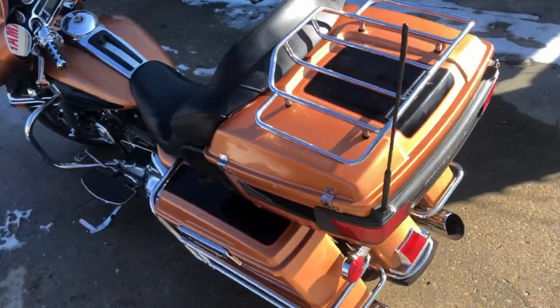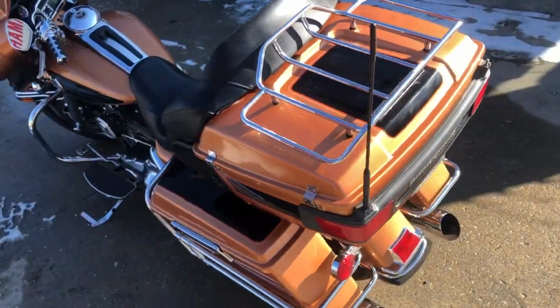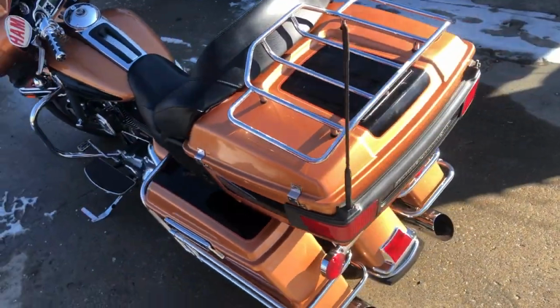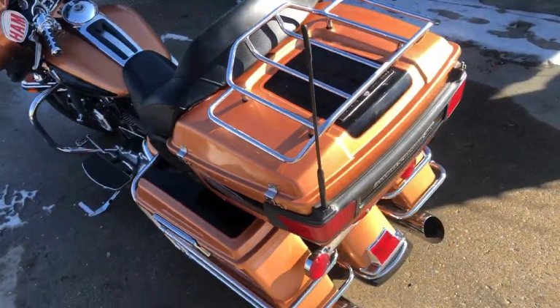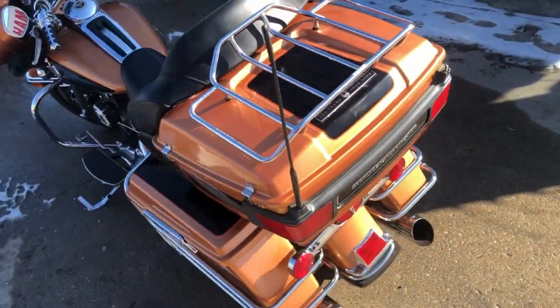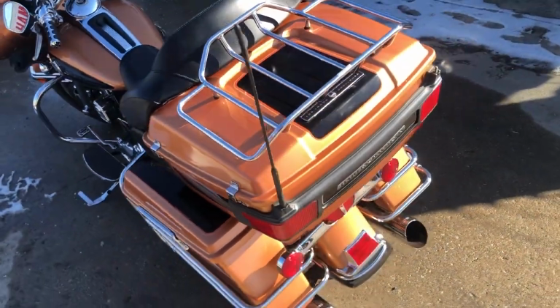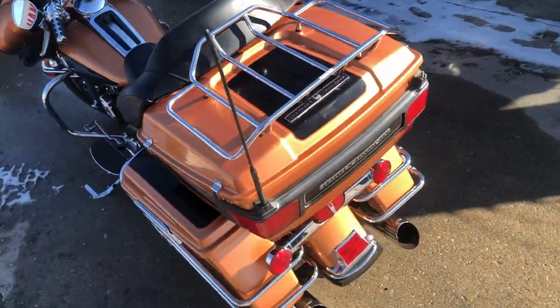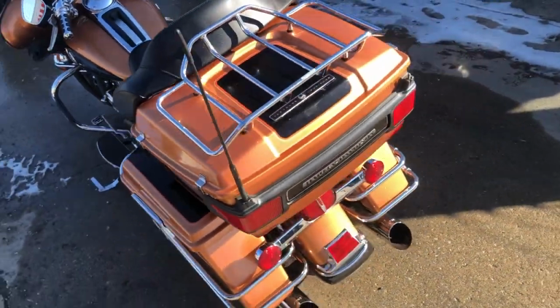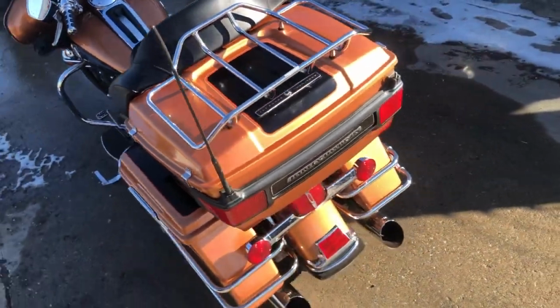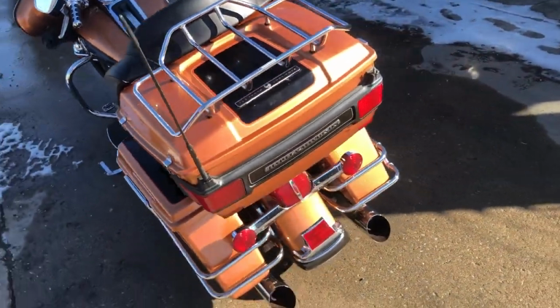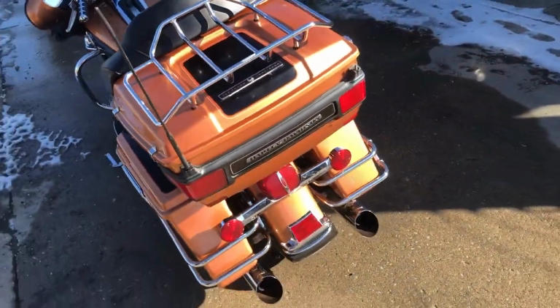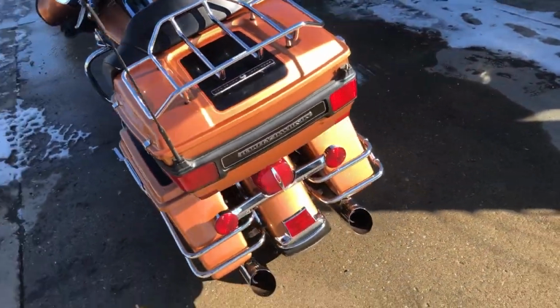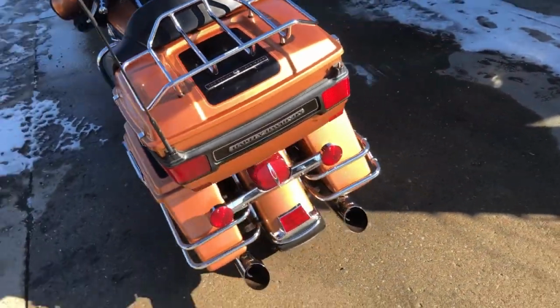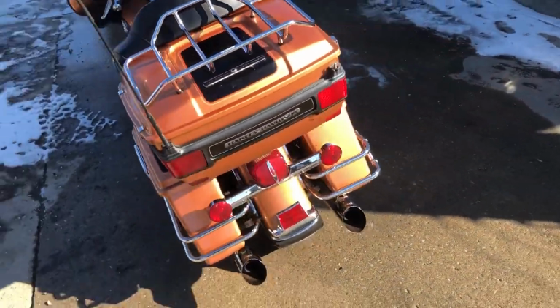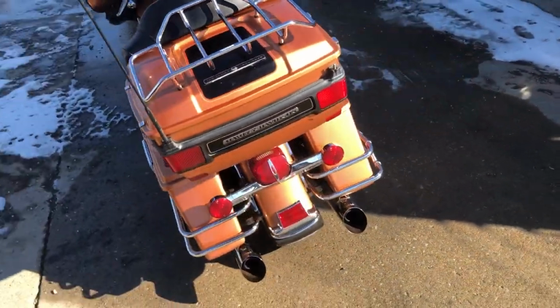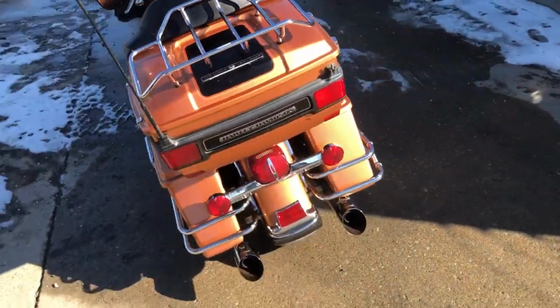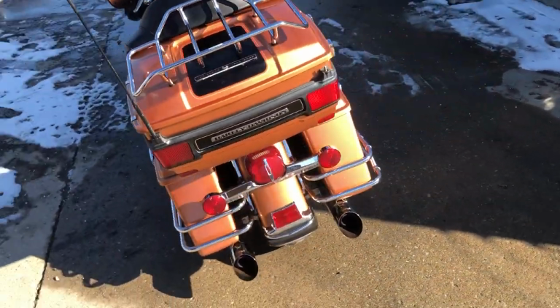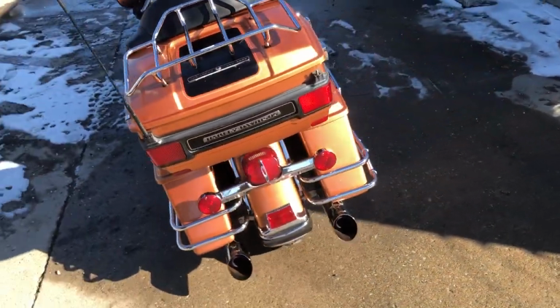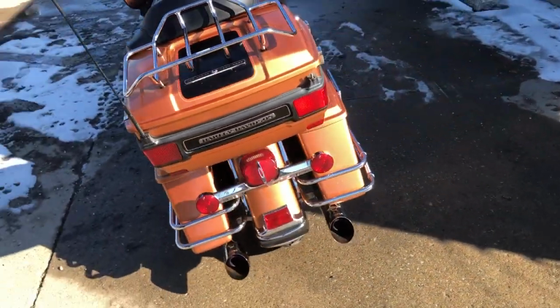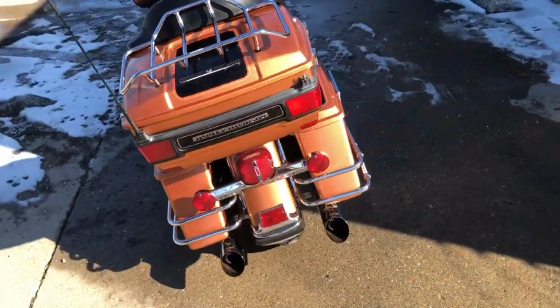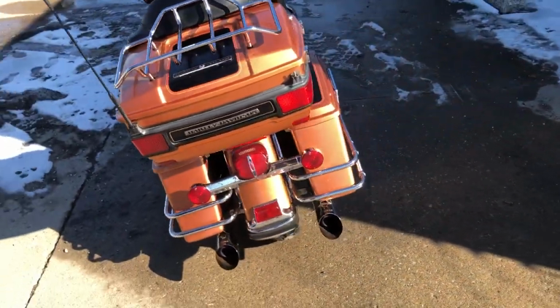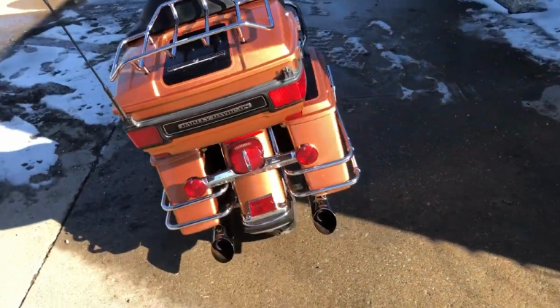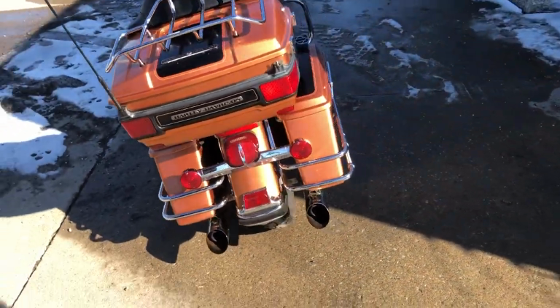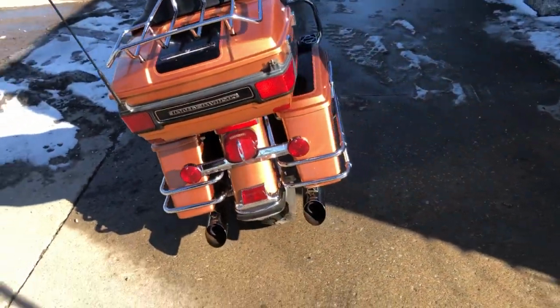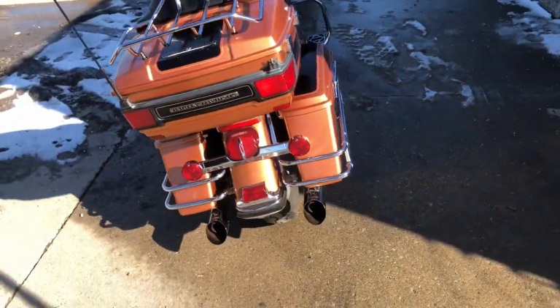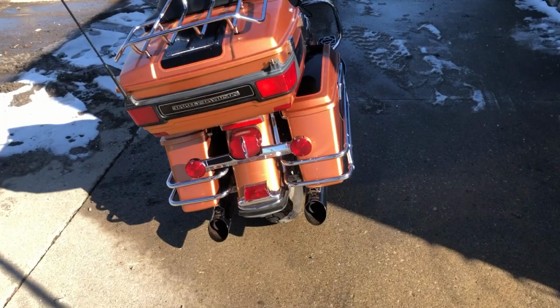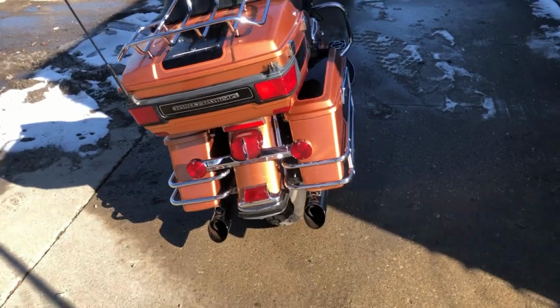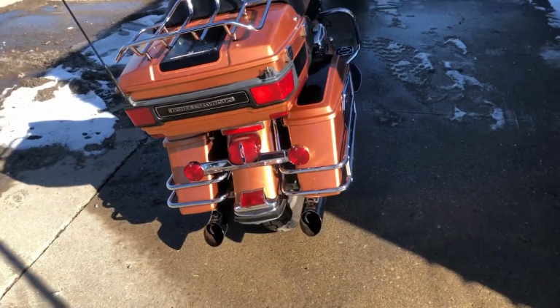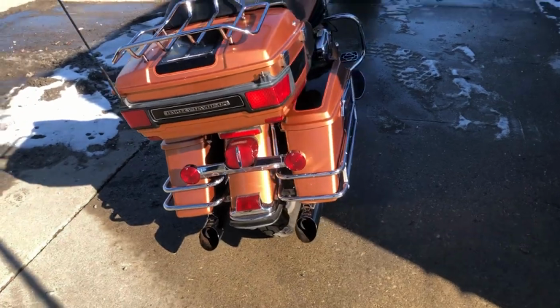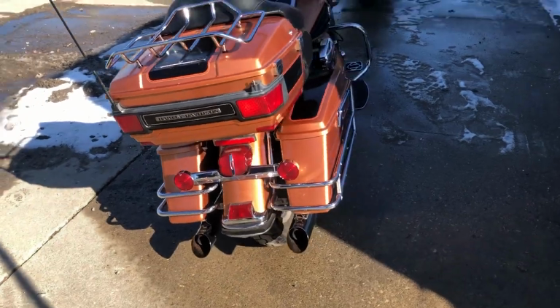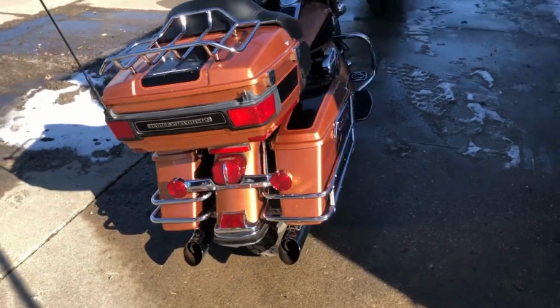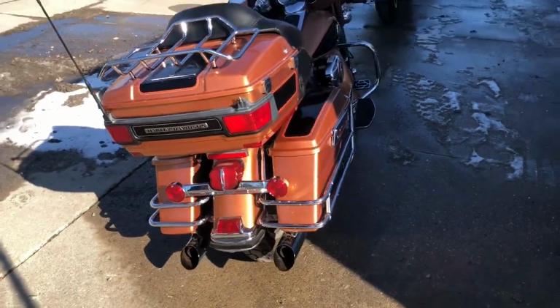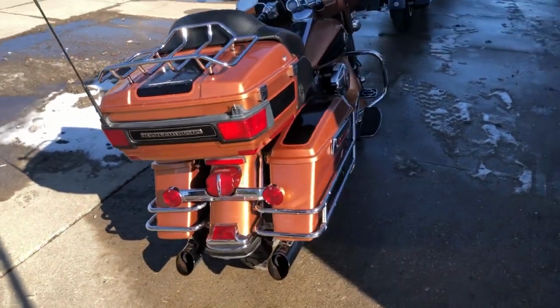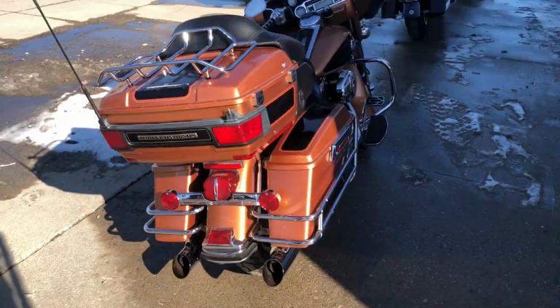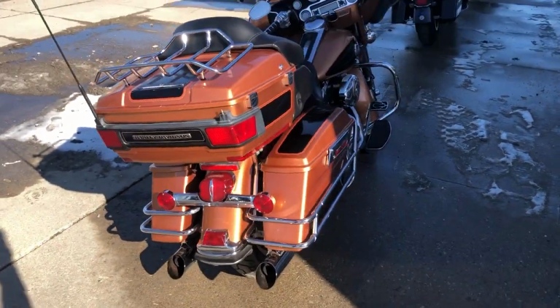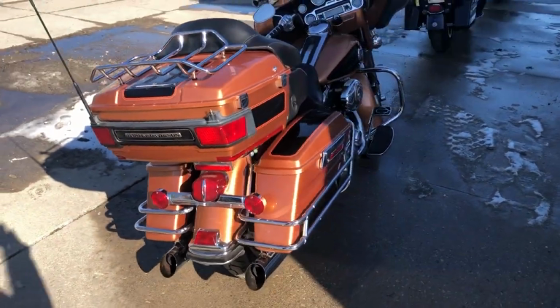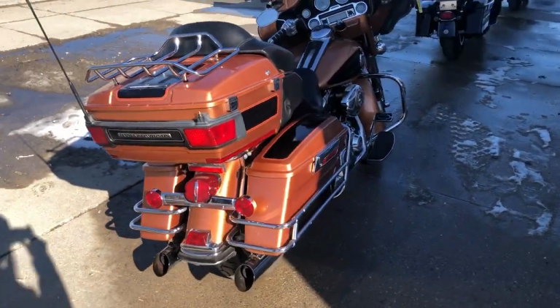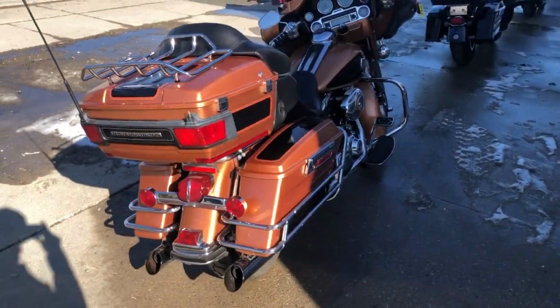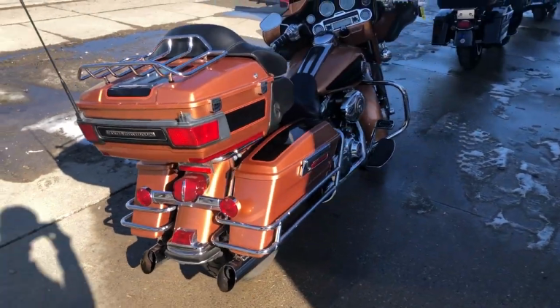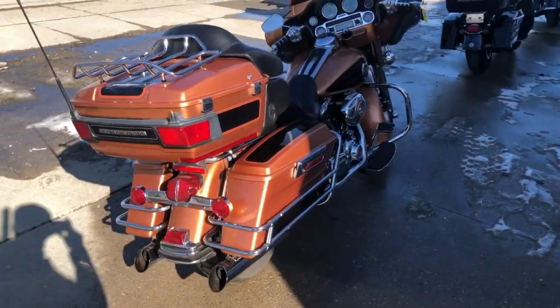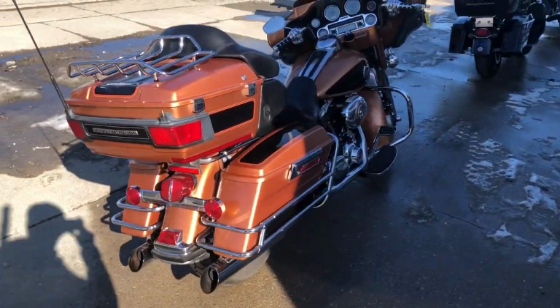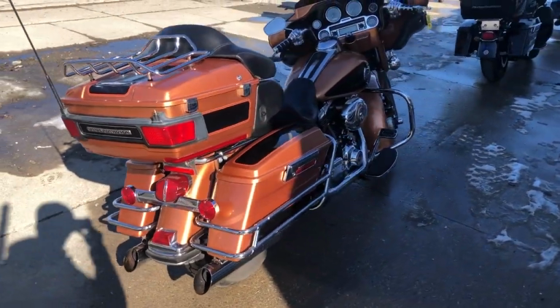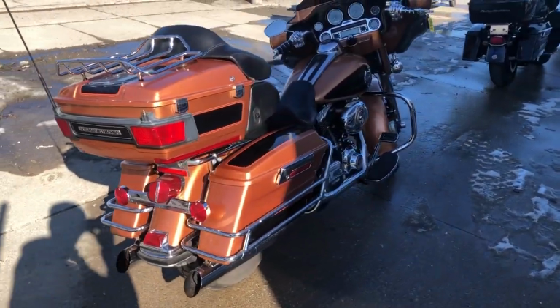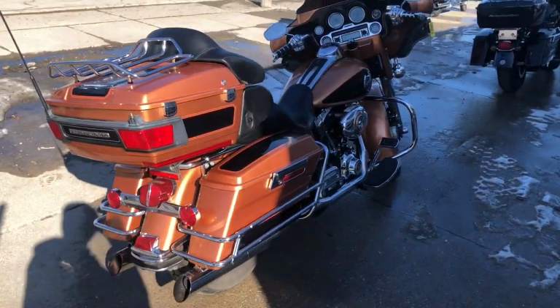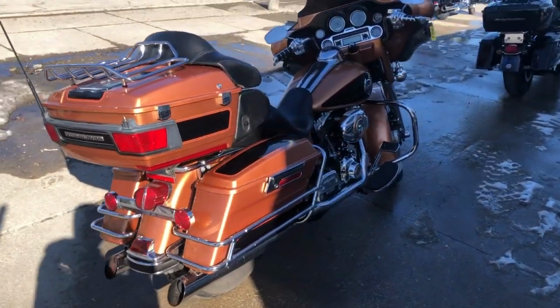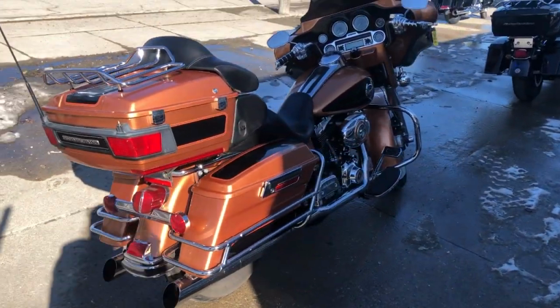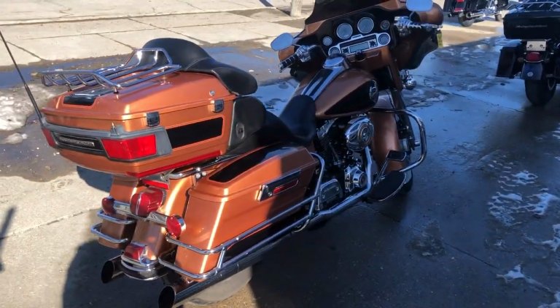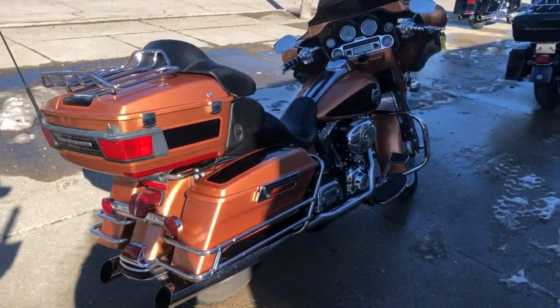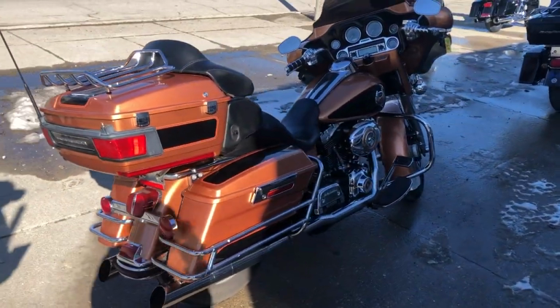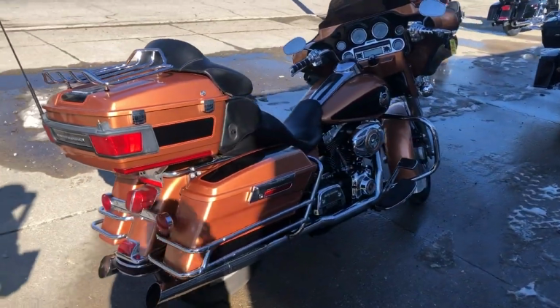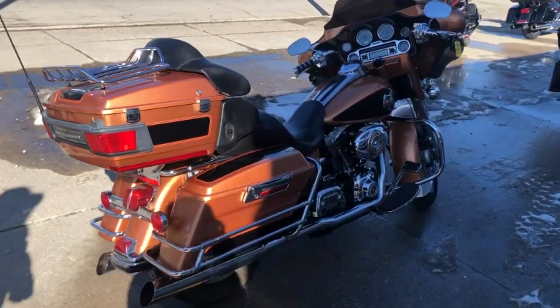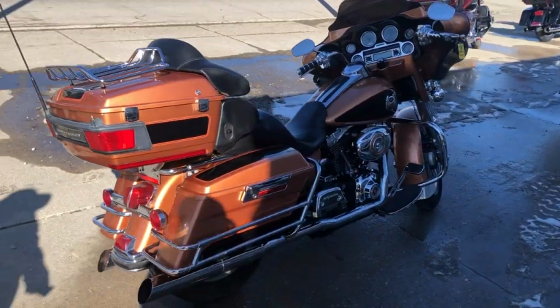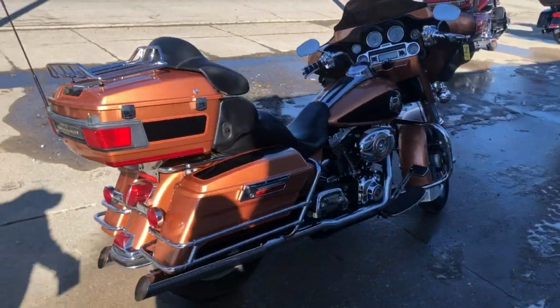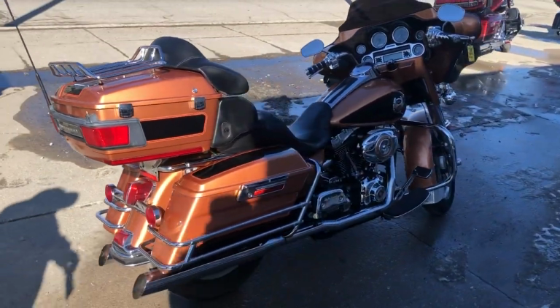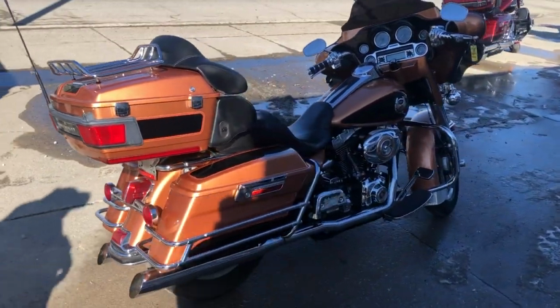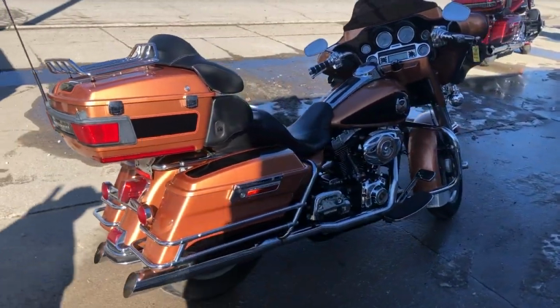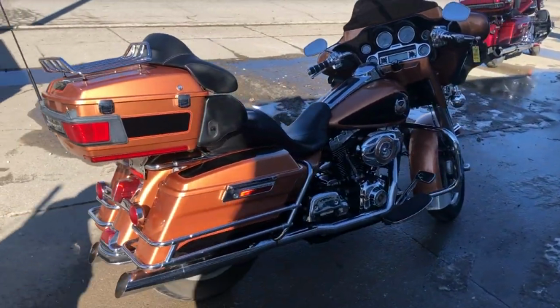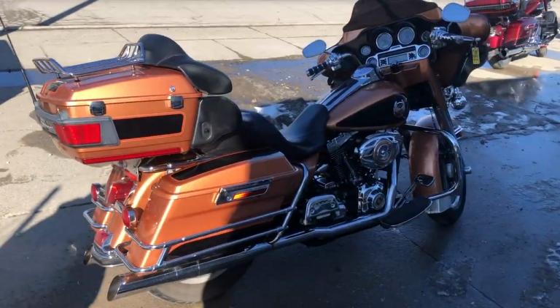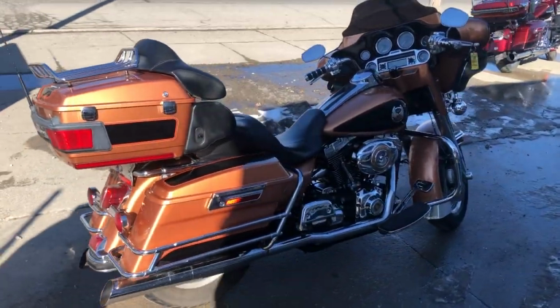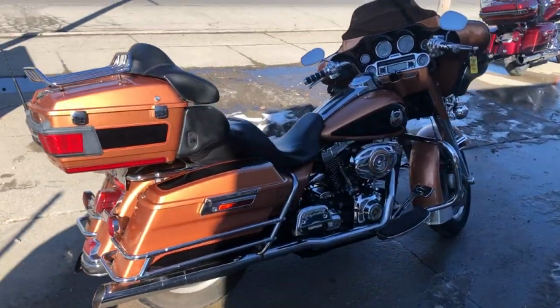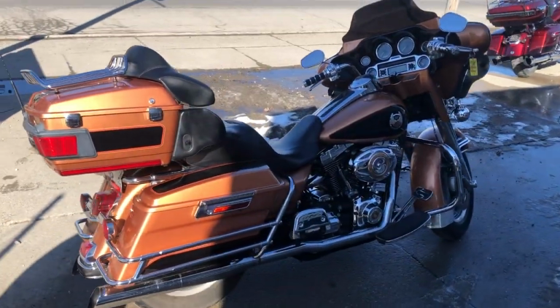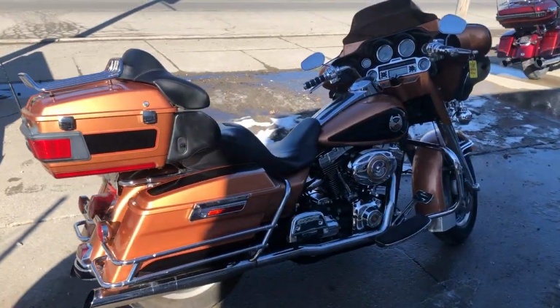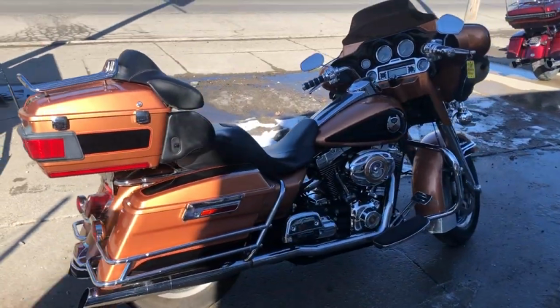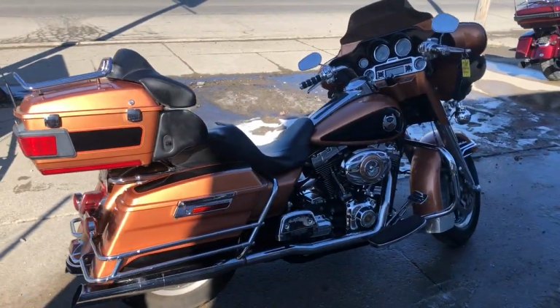Got chrome front end, chrome switch housings, chrome all over the motor, and a Python exhaust. It really makes this thing stand out from the crowd.